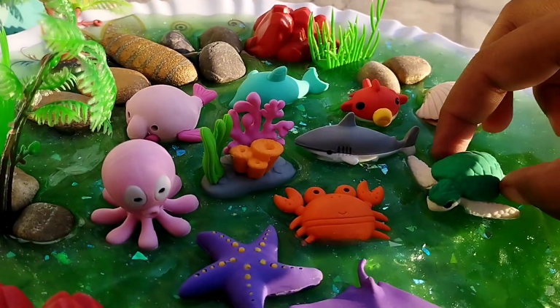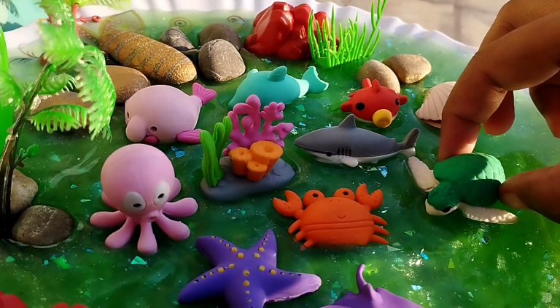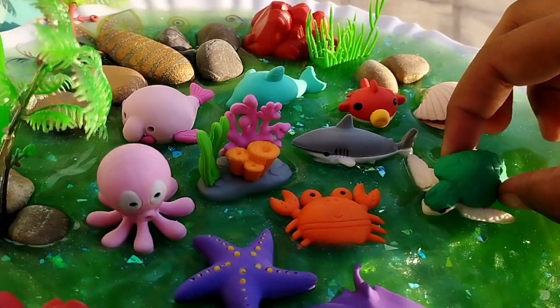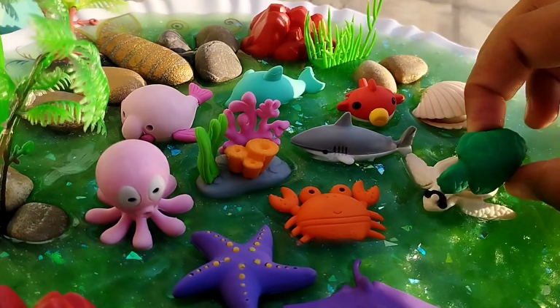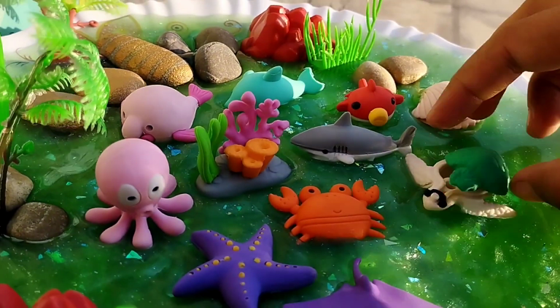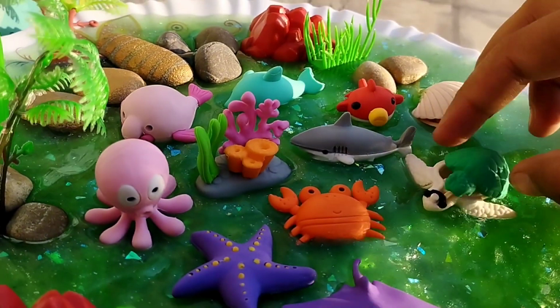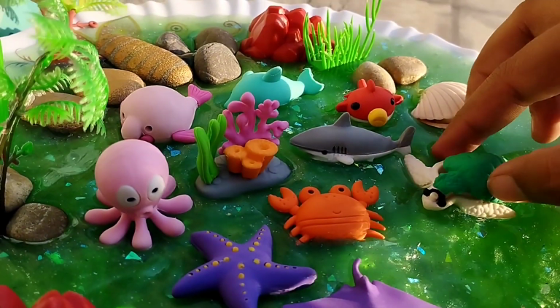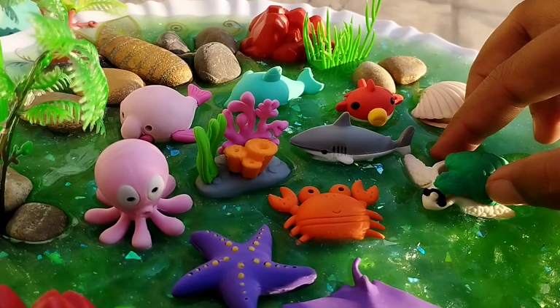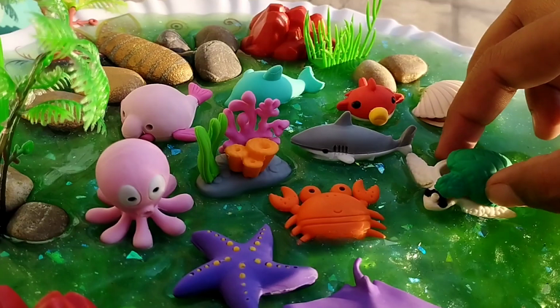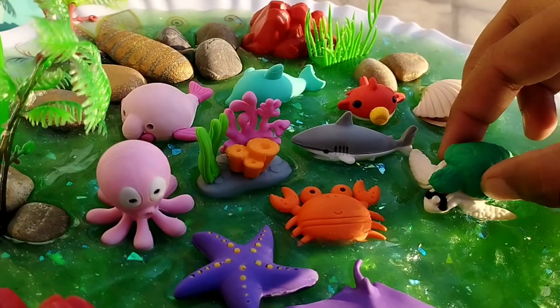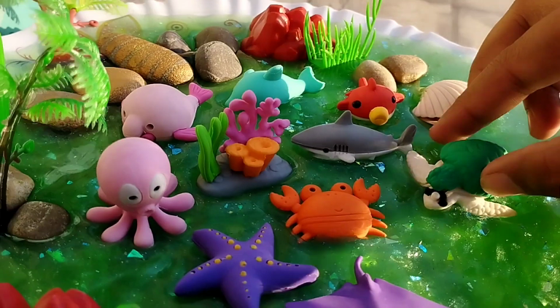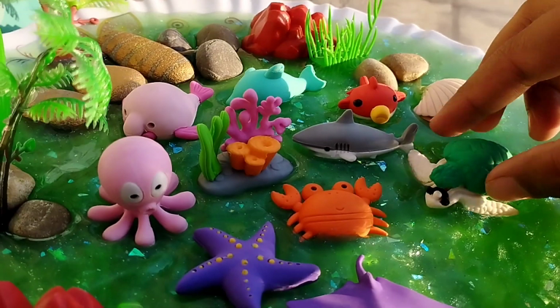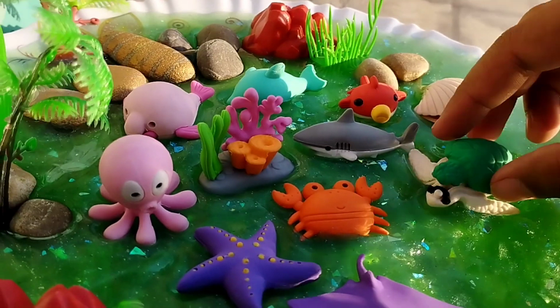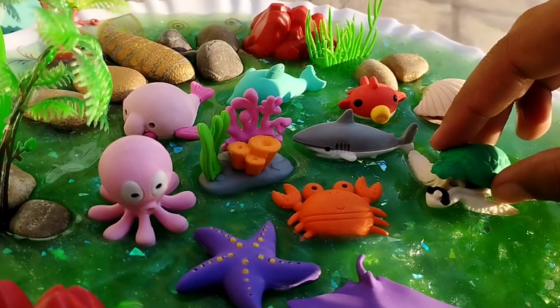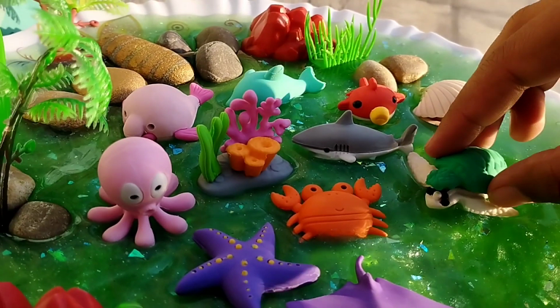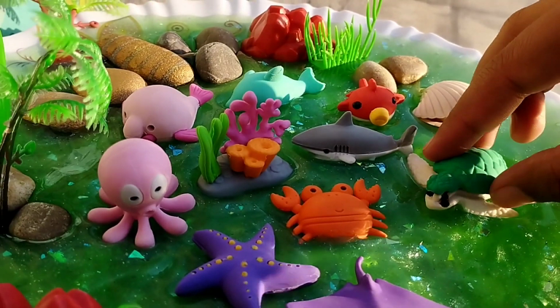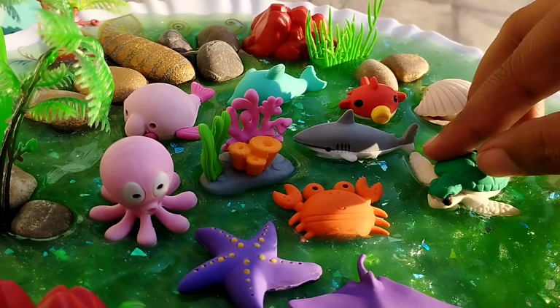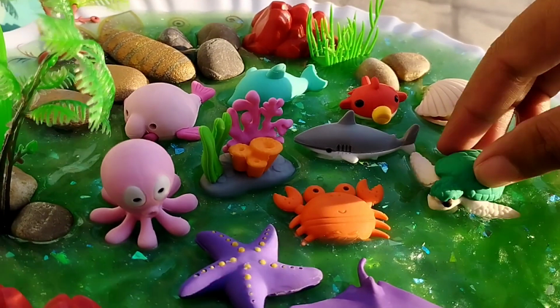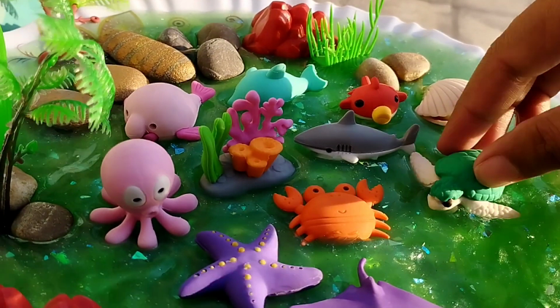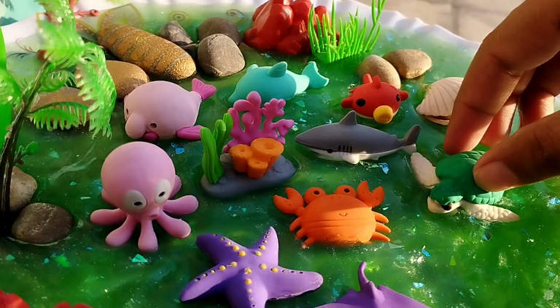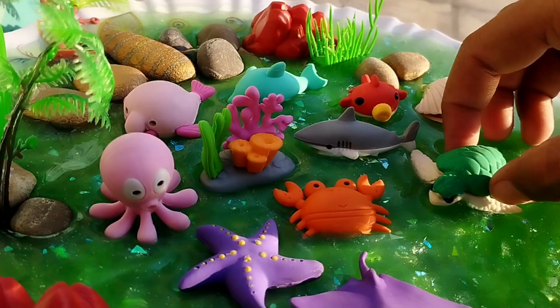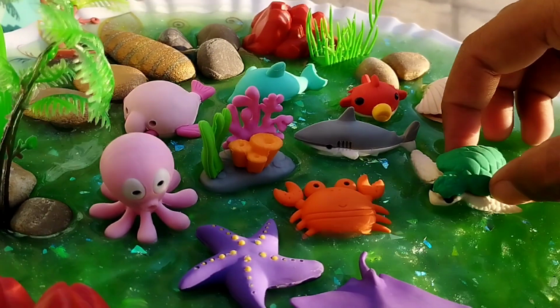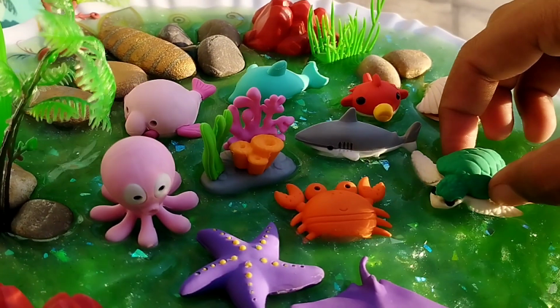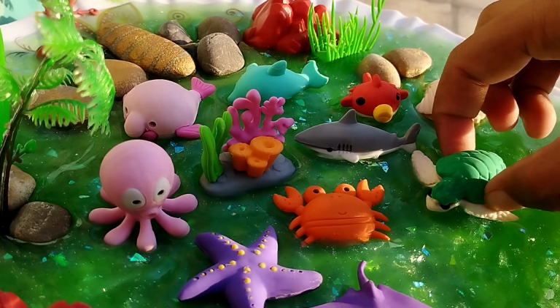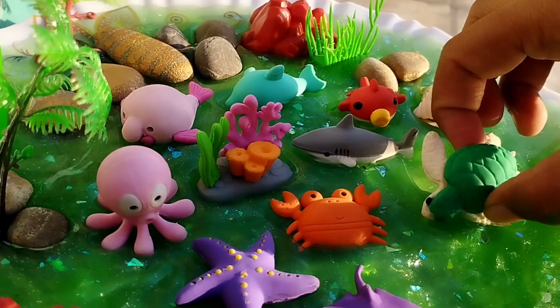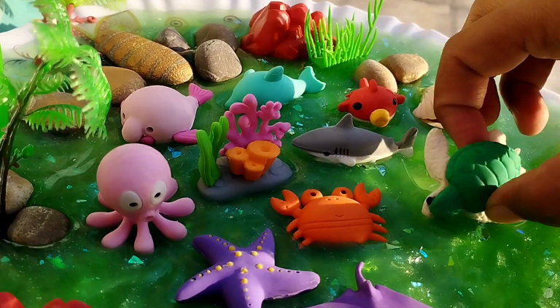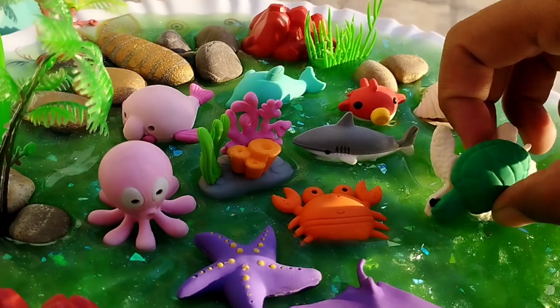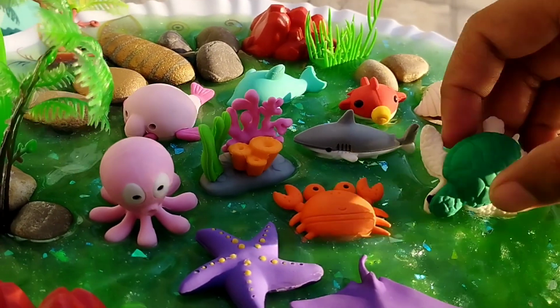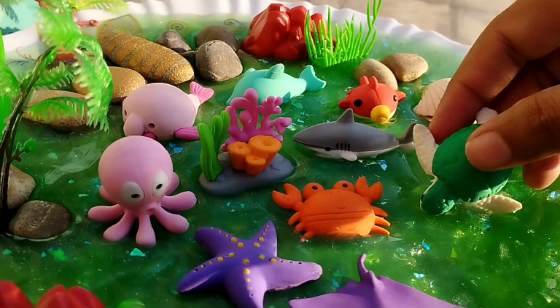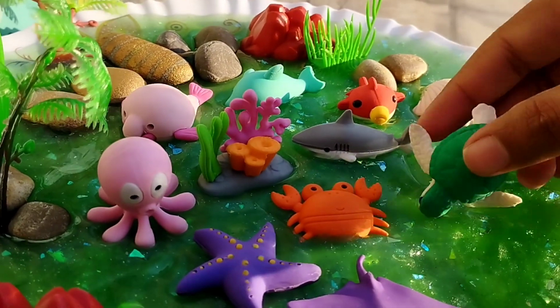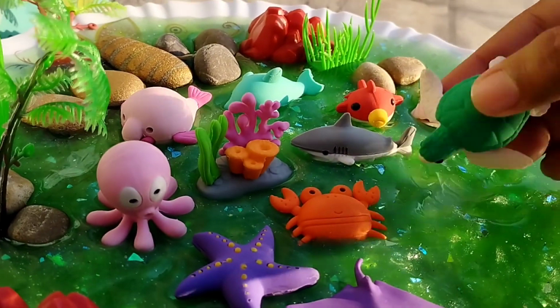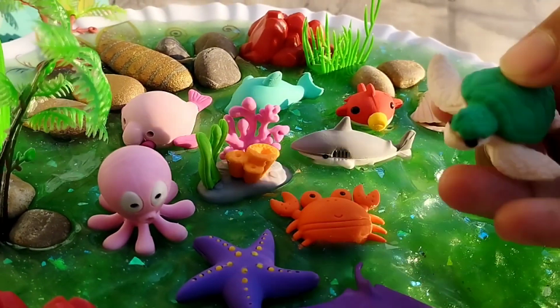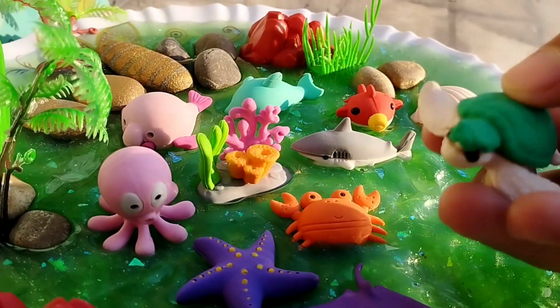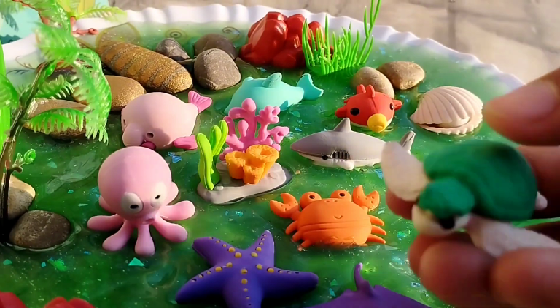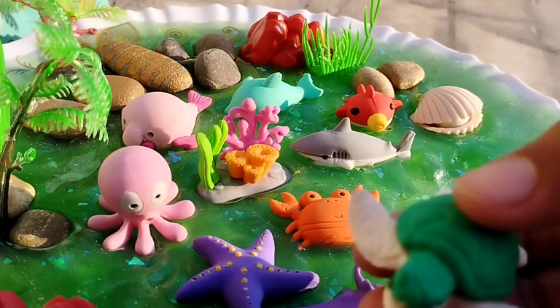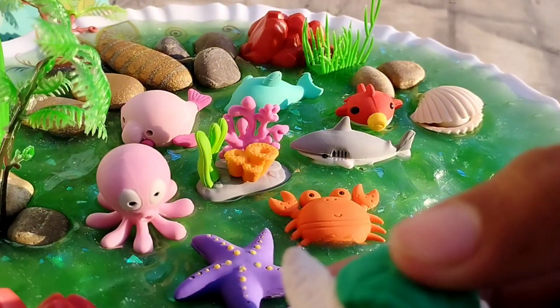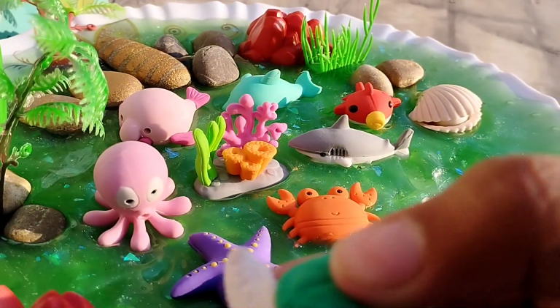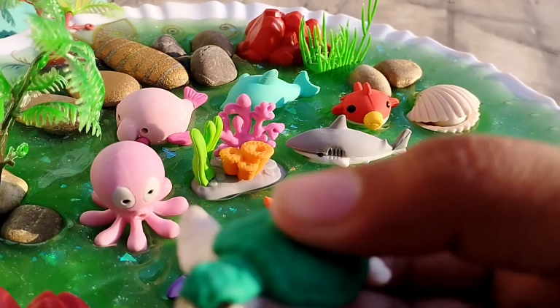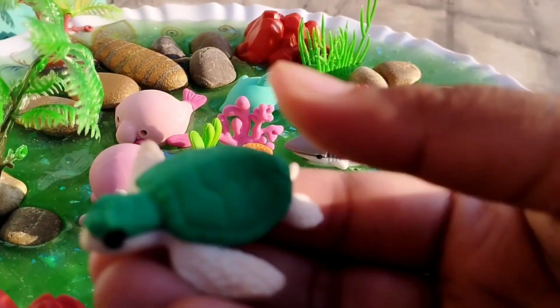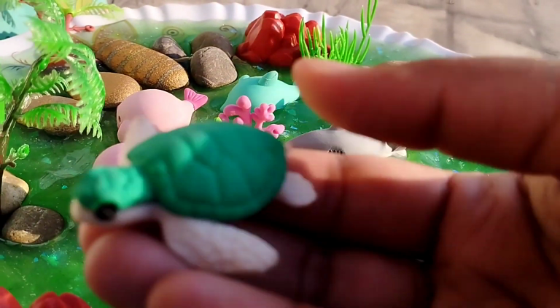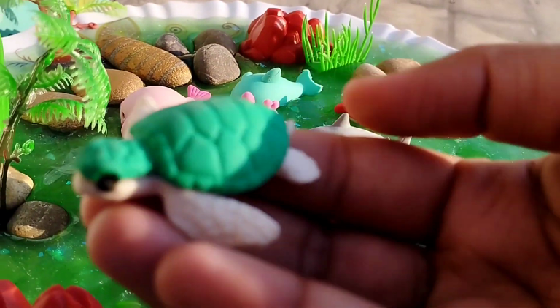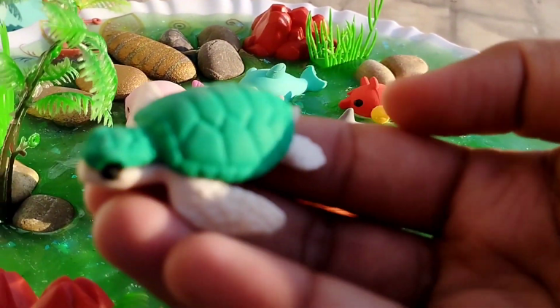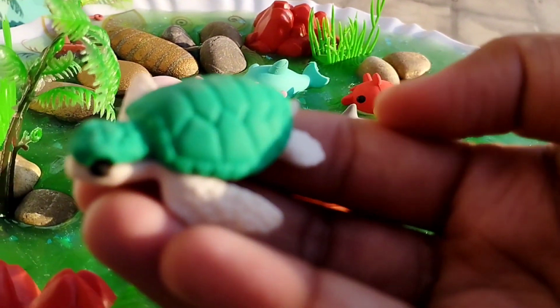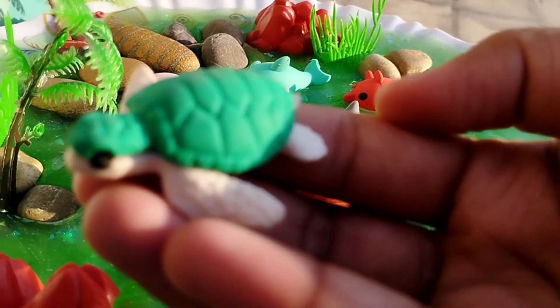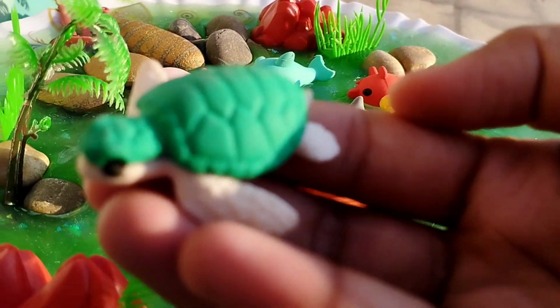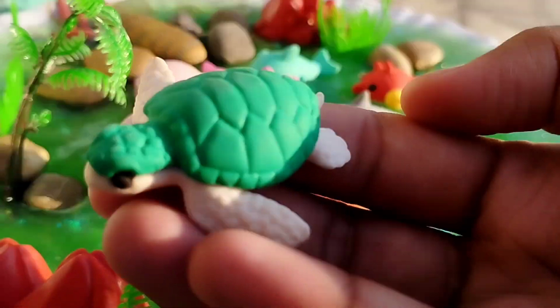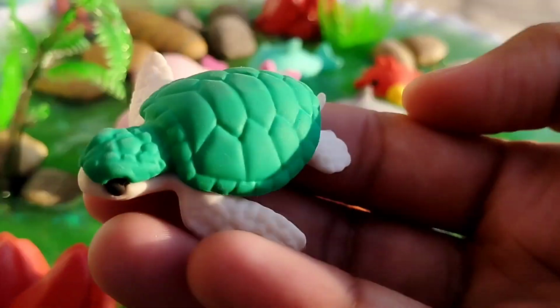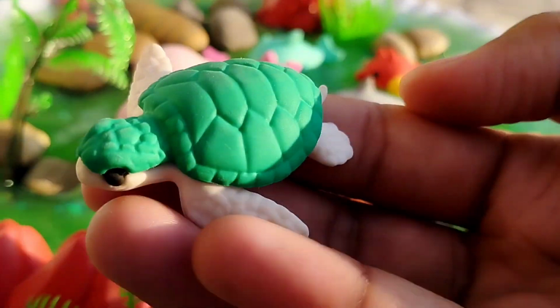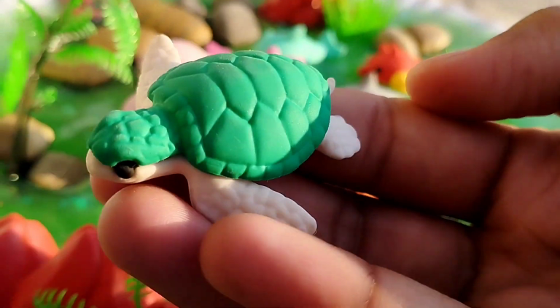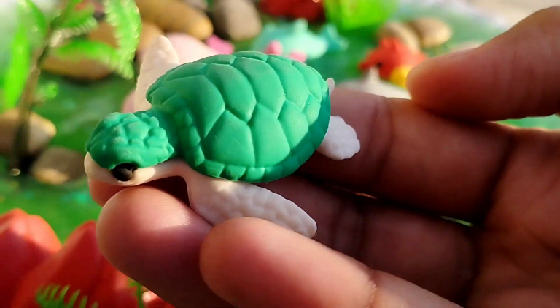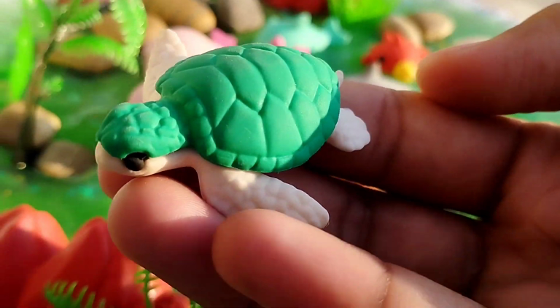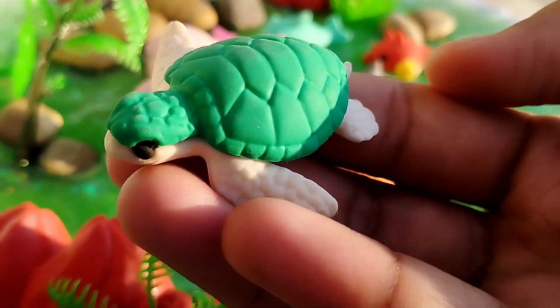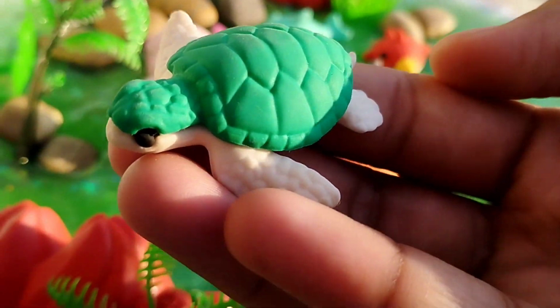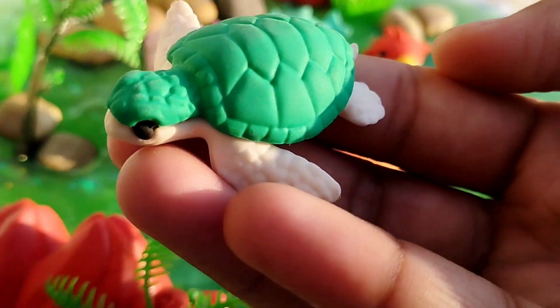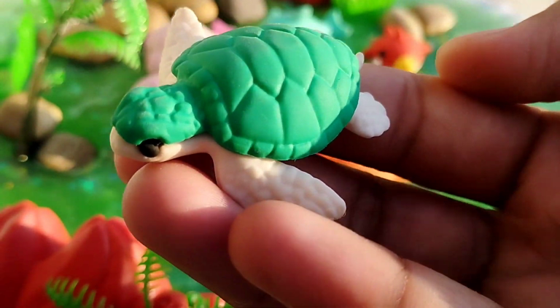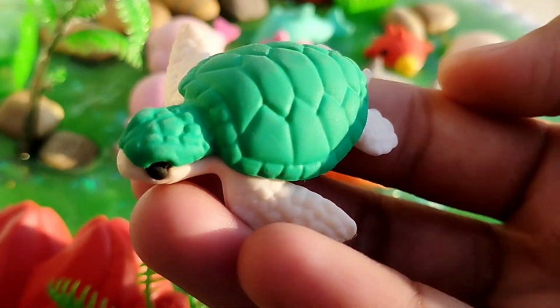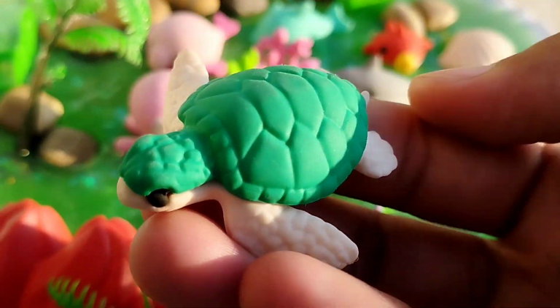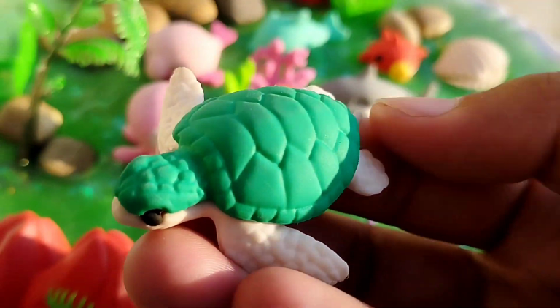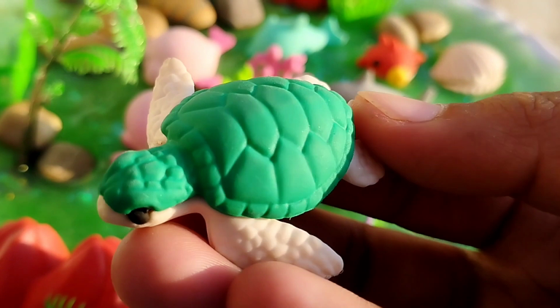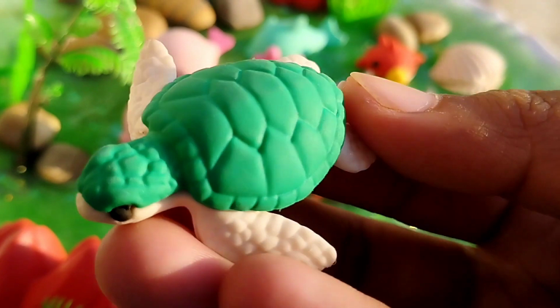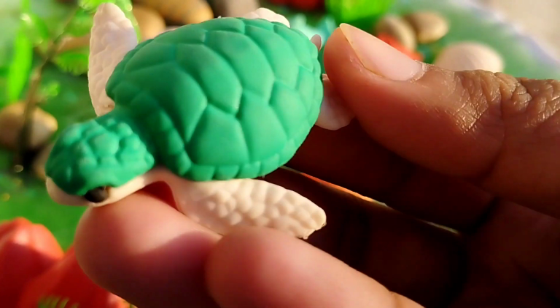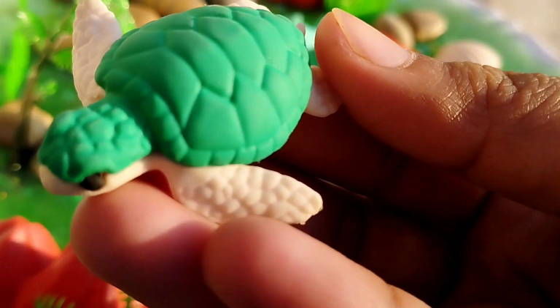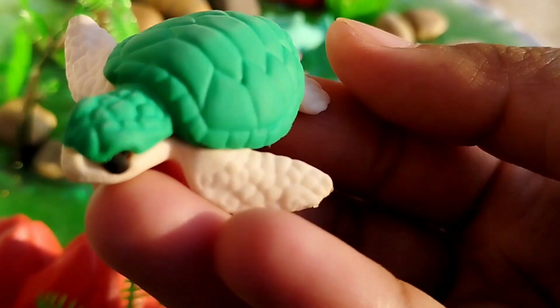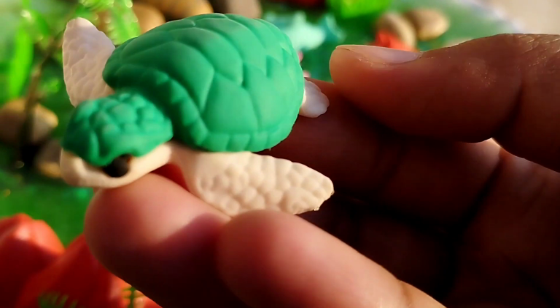The next one is a turtle. This is a sea turtle.